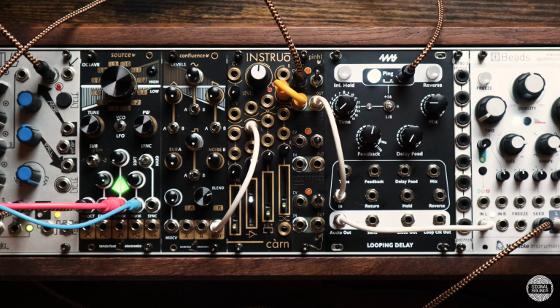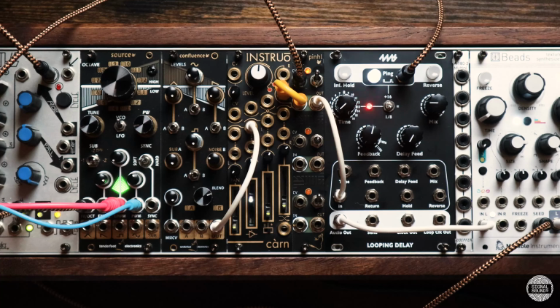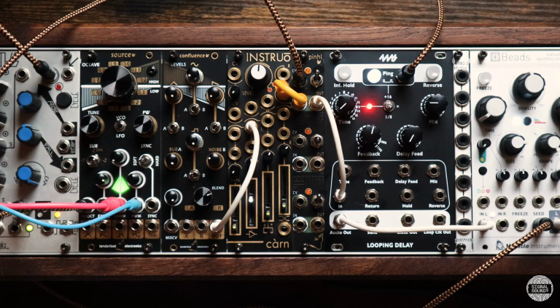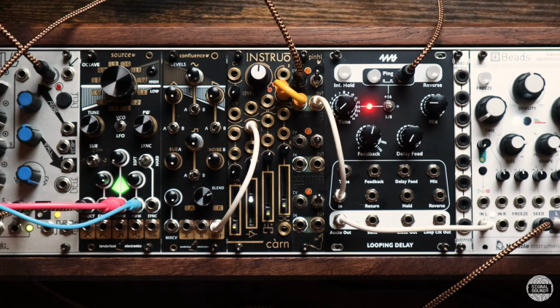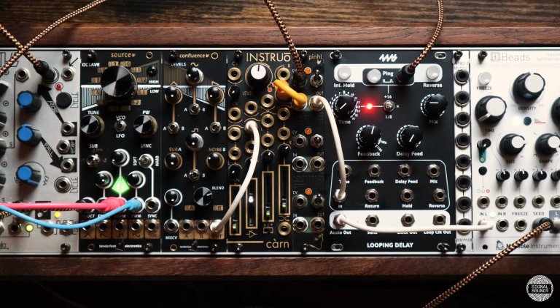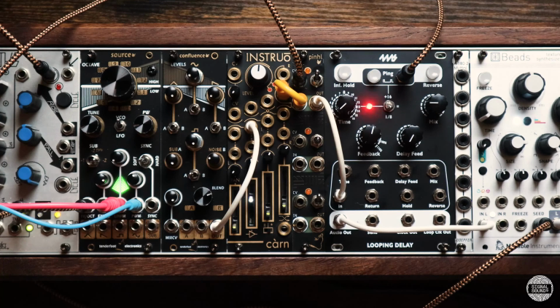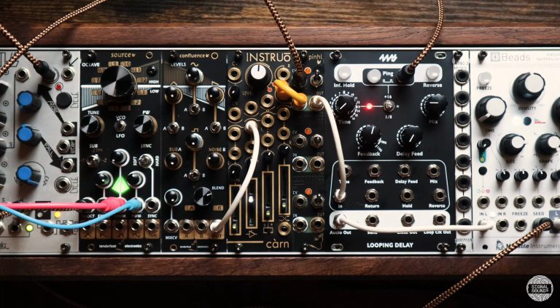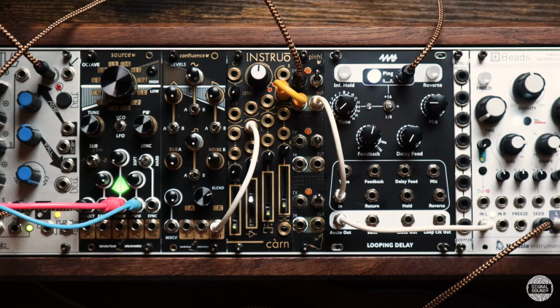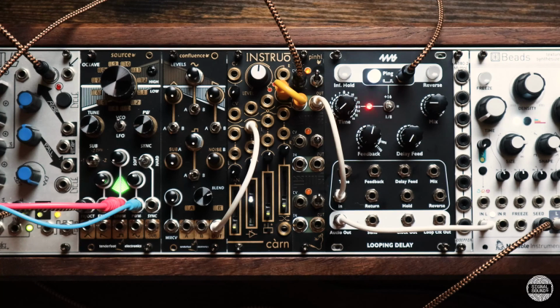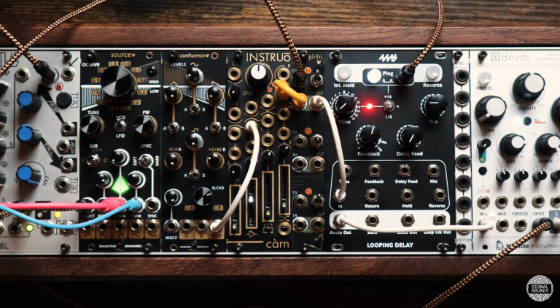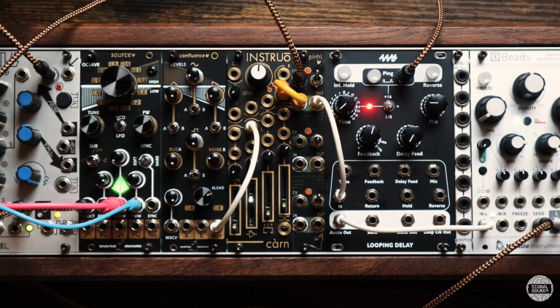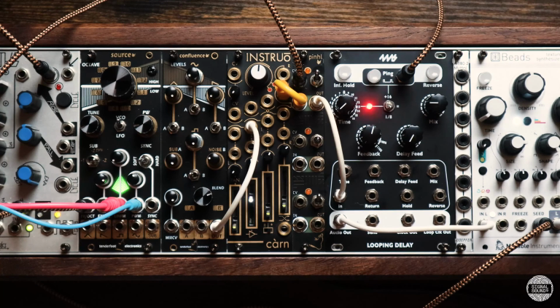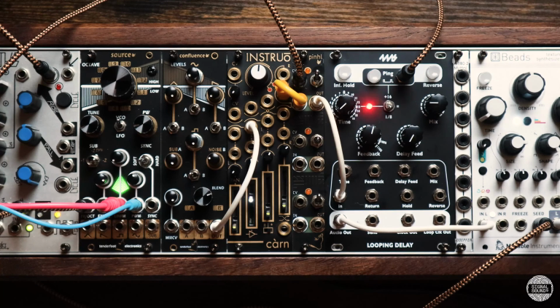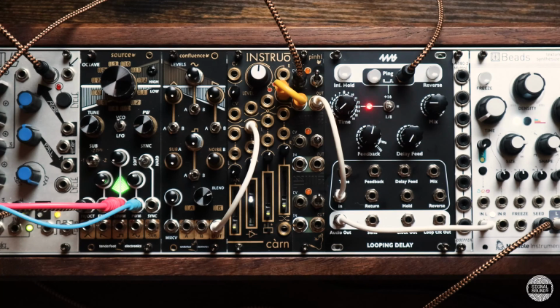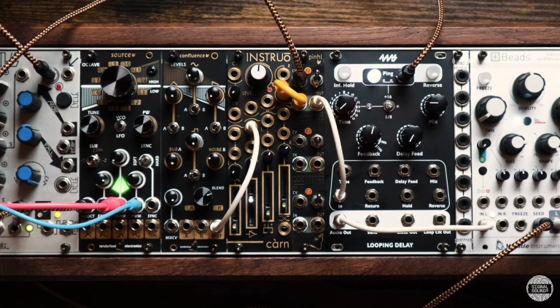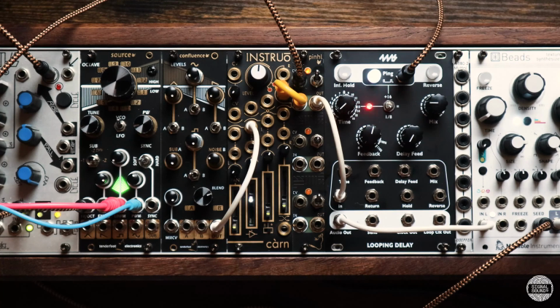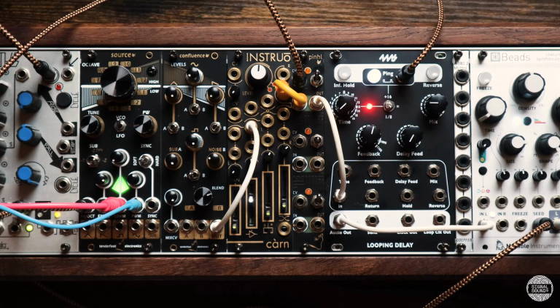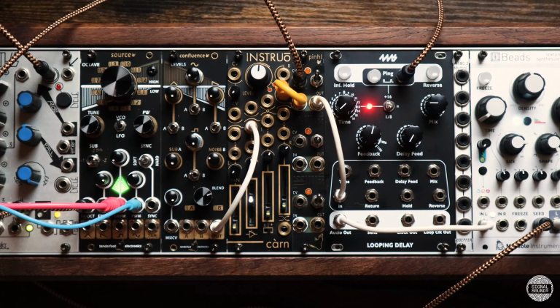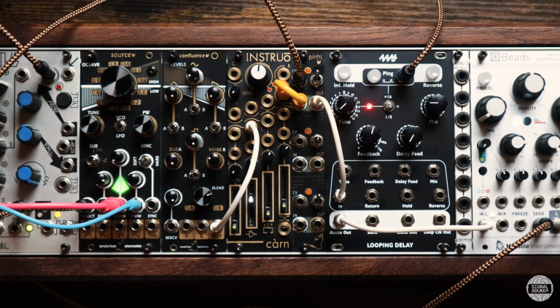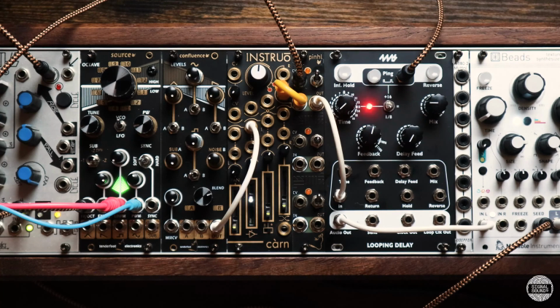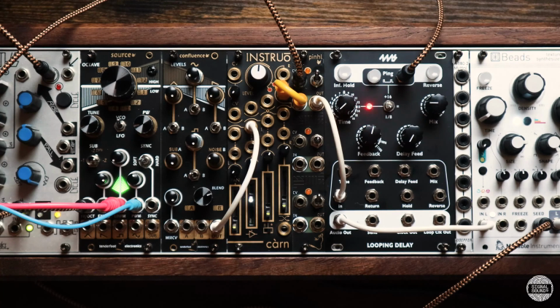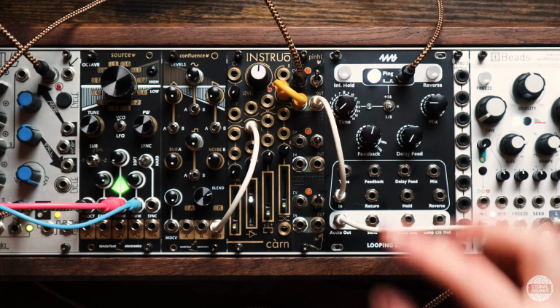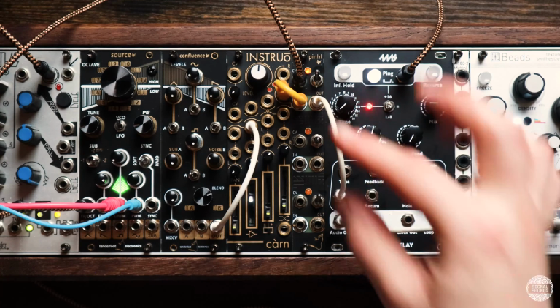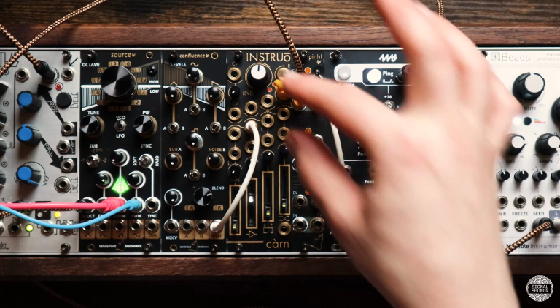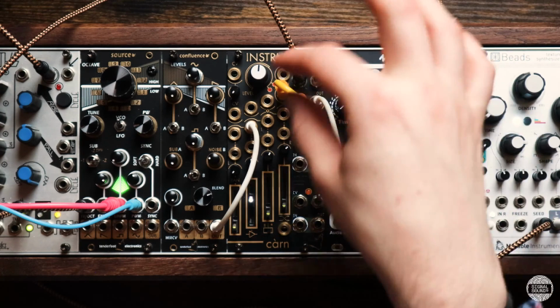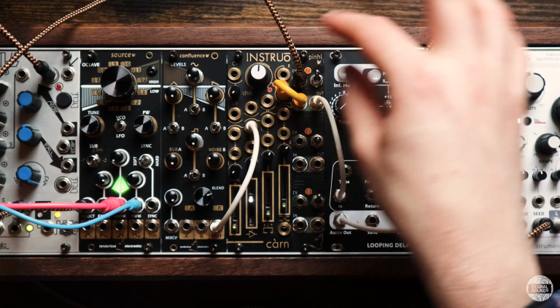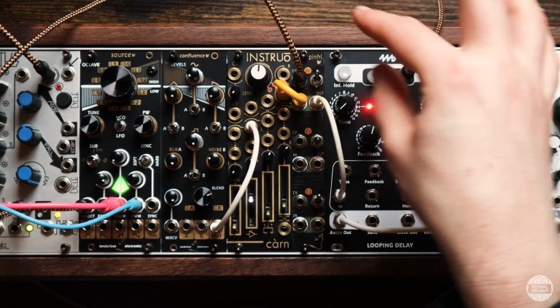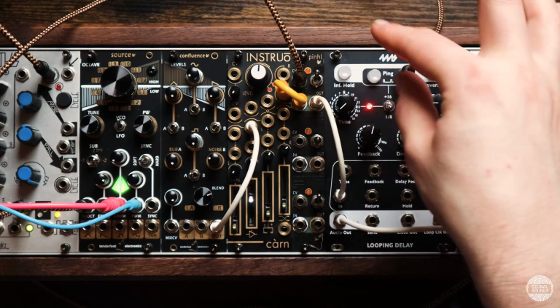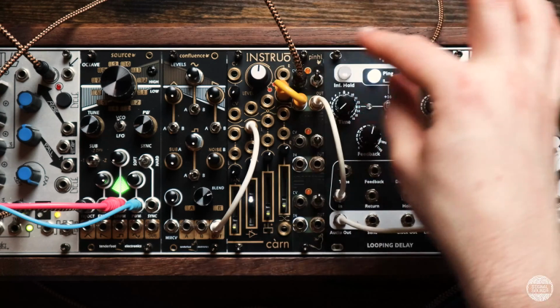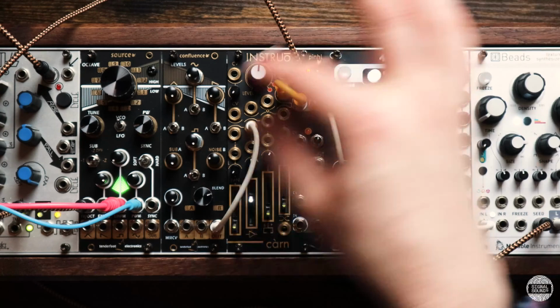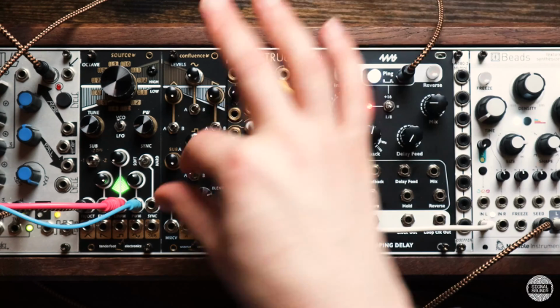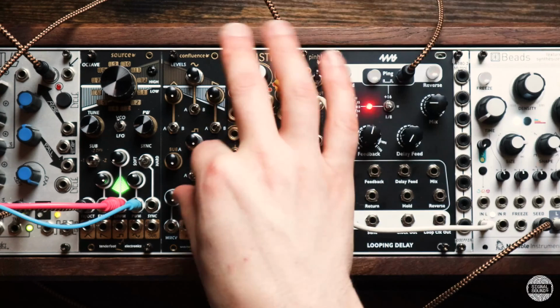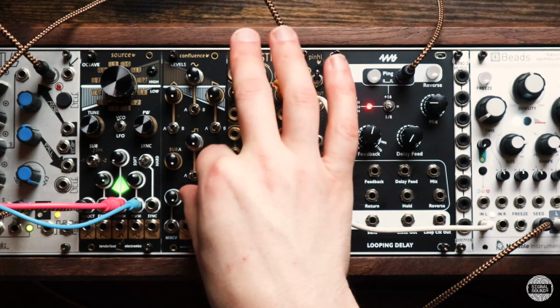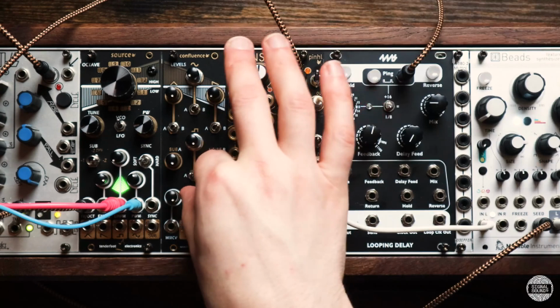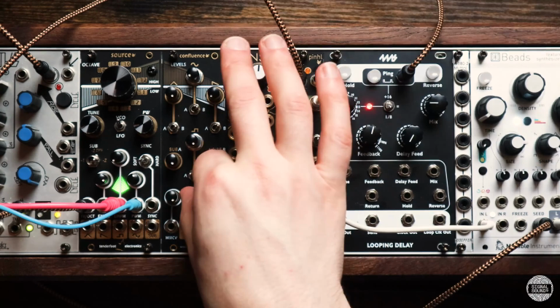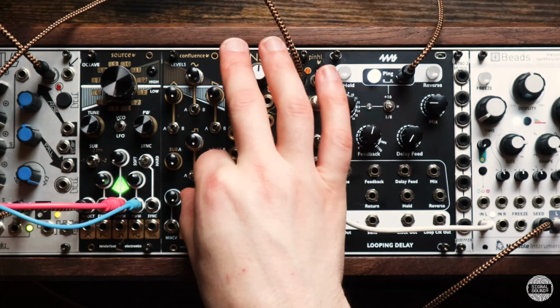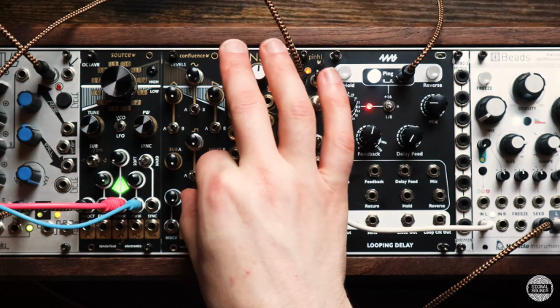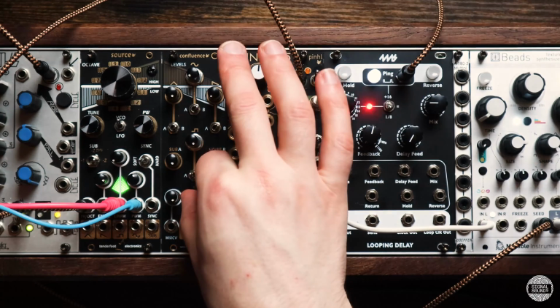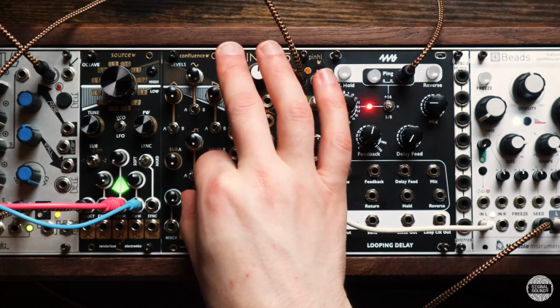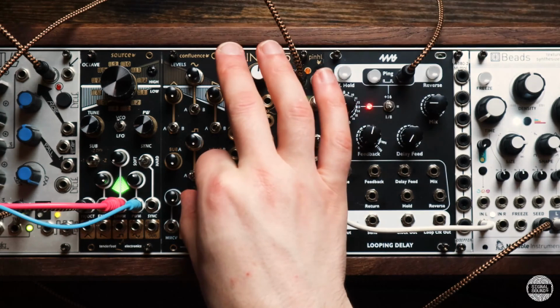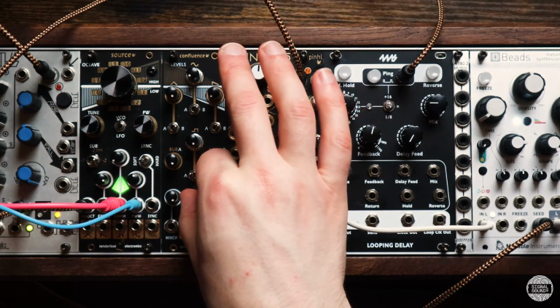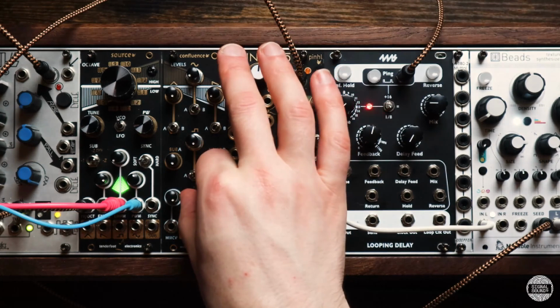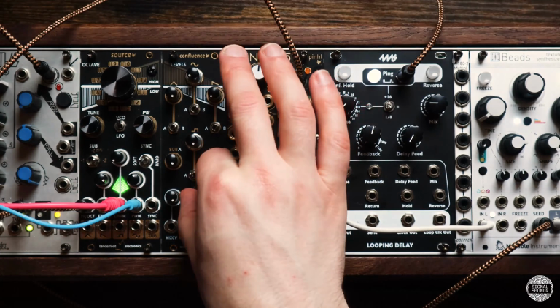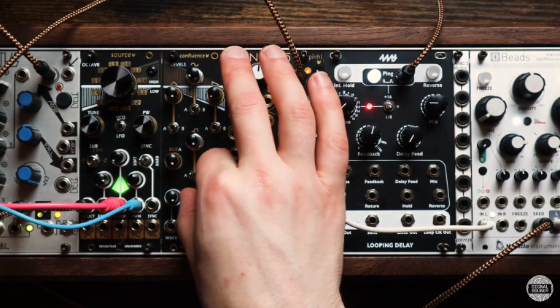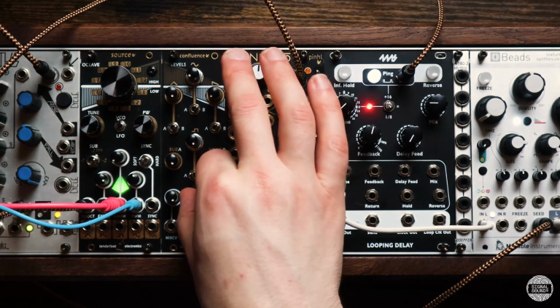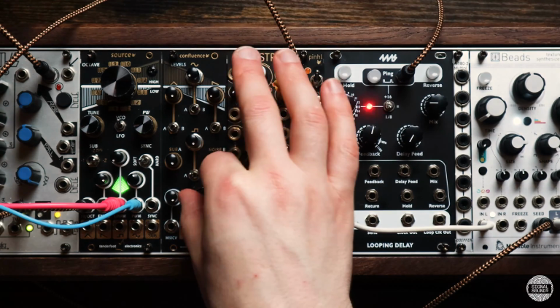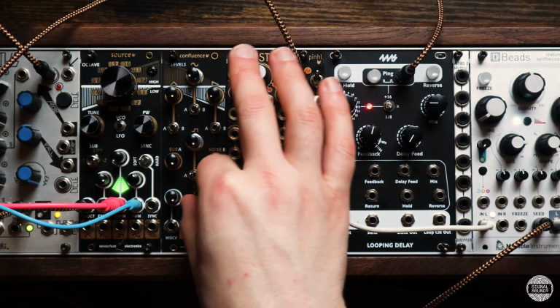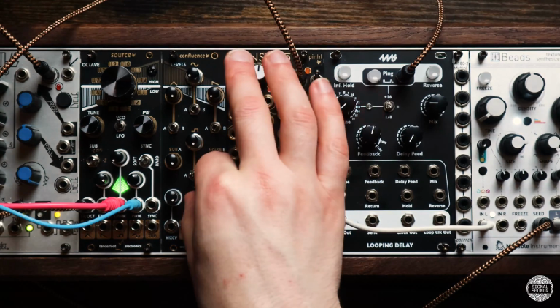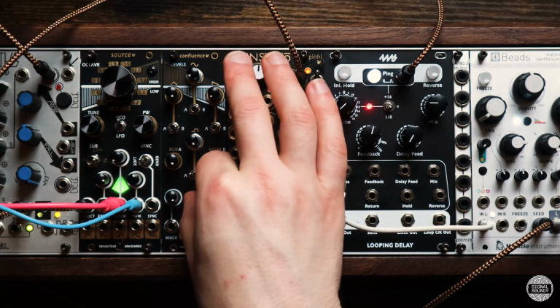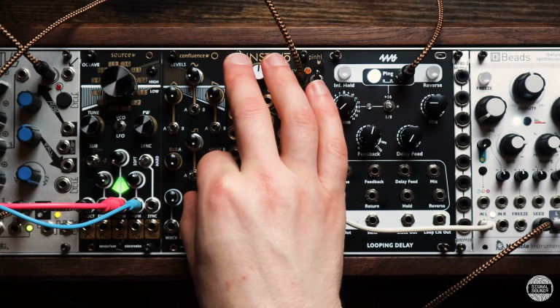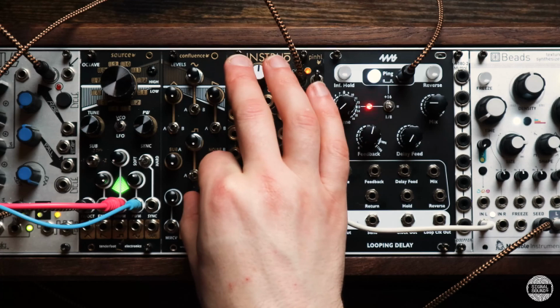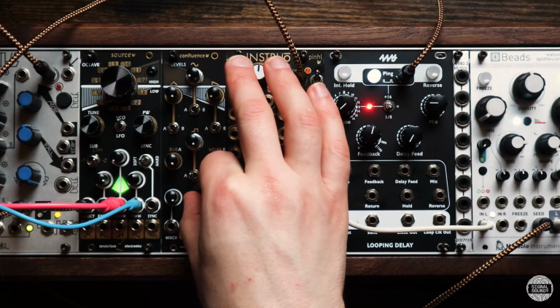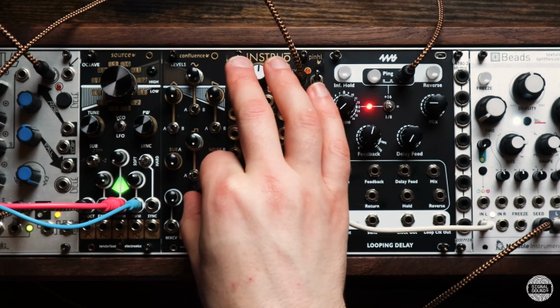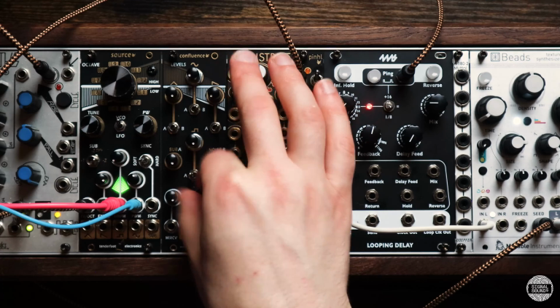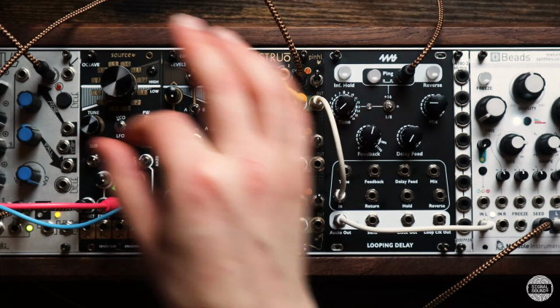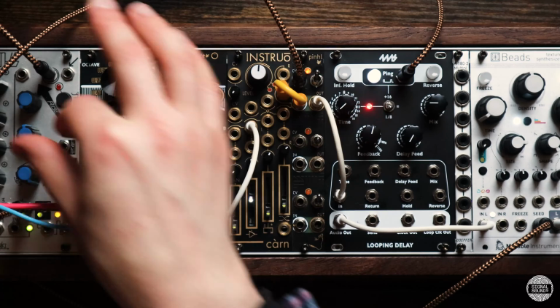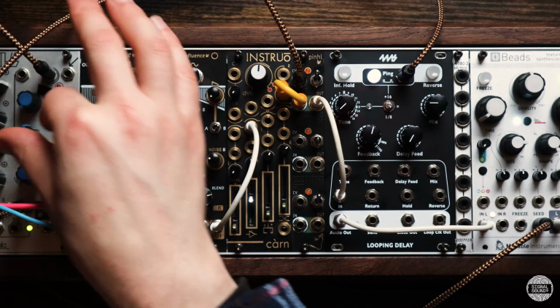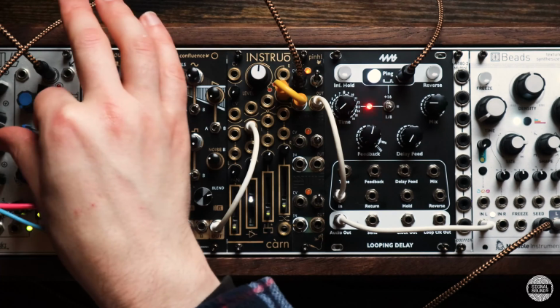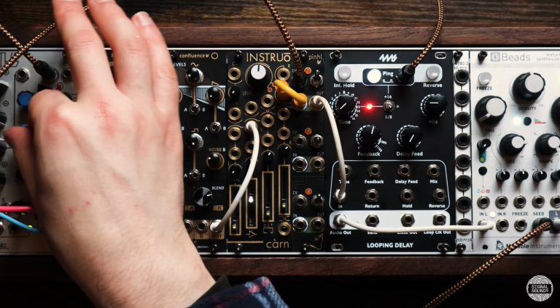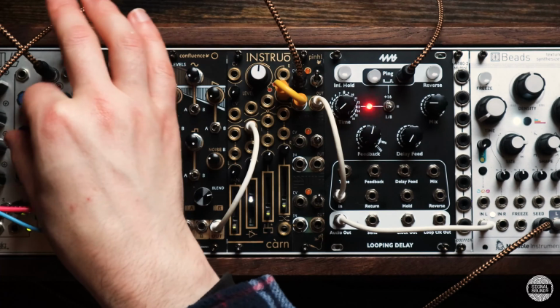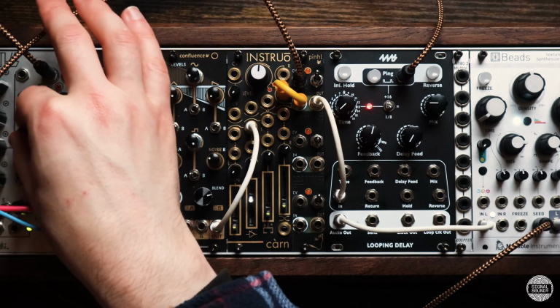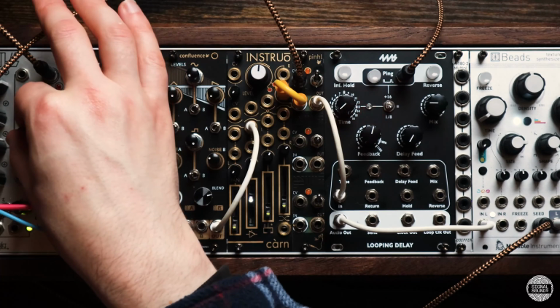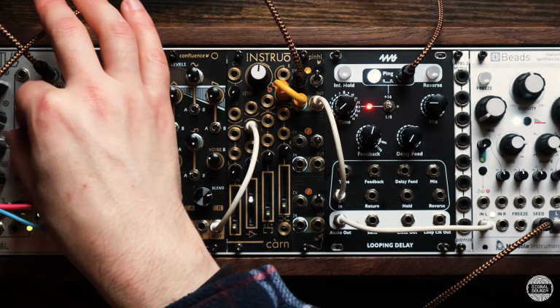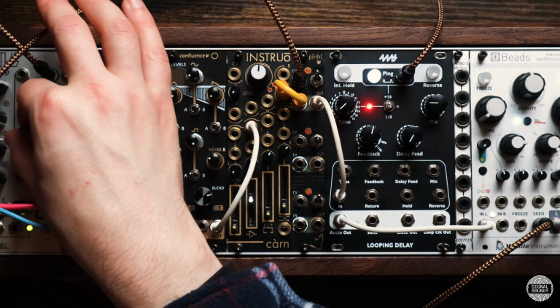So that is the basic overview of the module. Now let's check out some of the ways that we can patch this up.